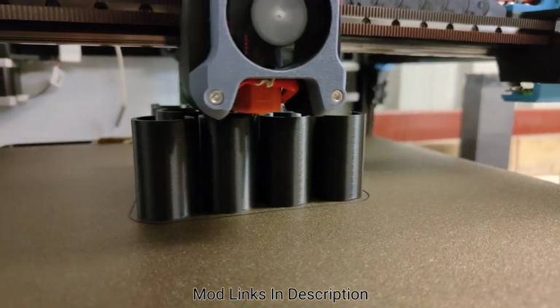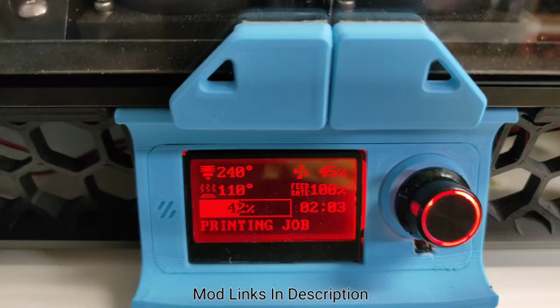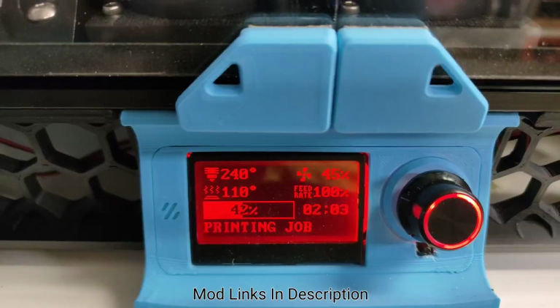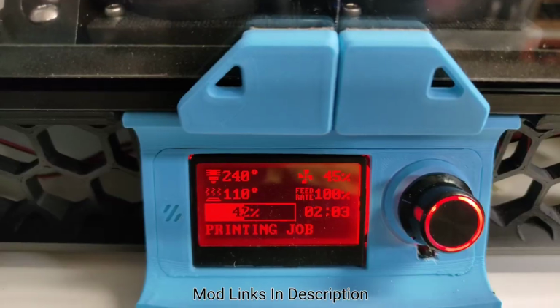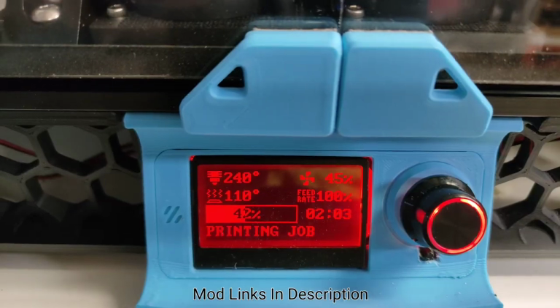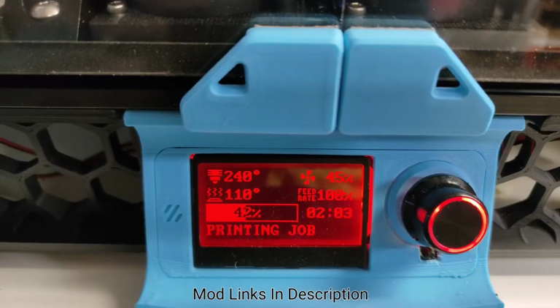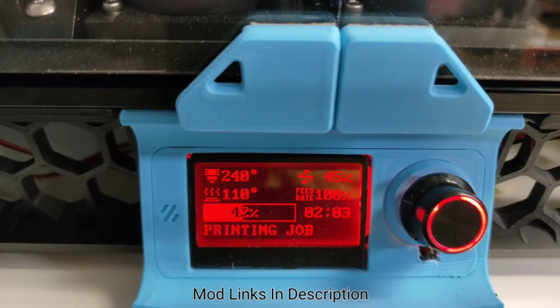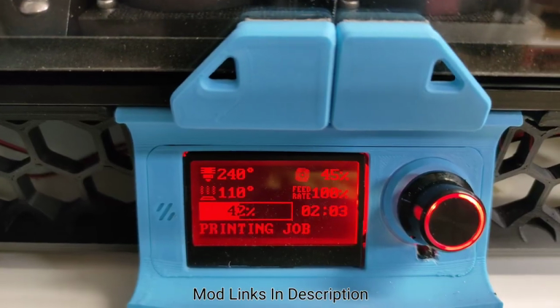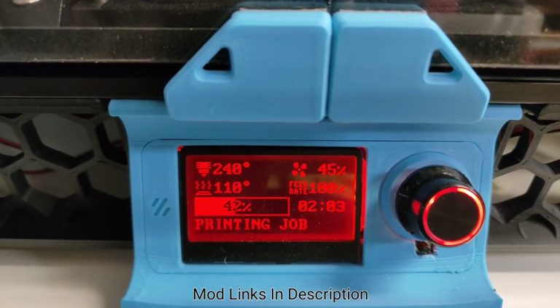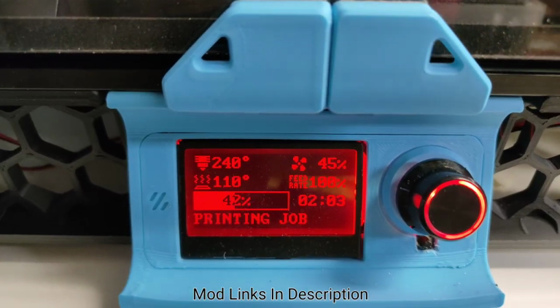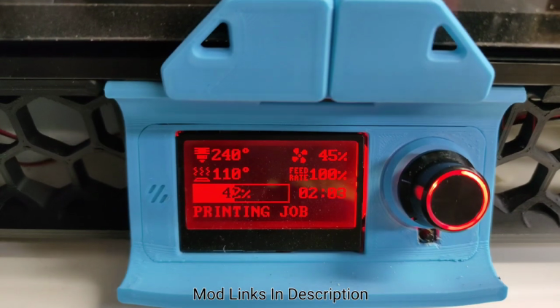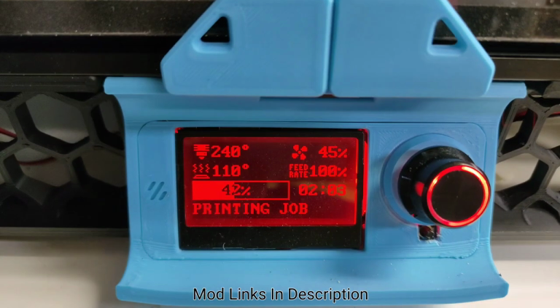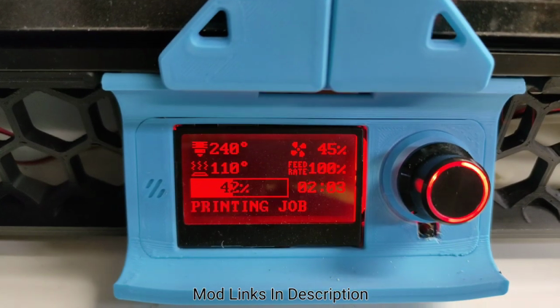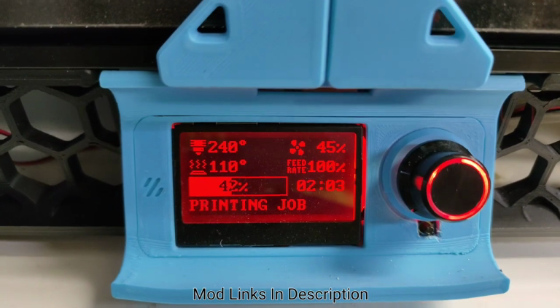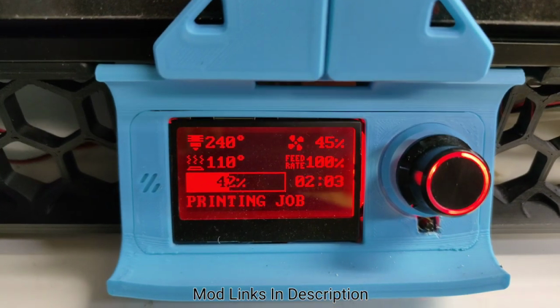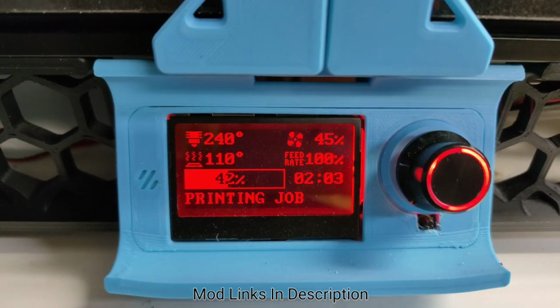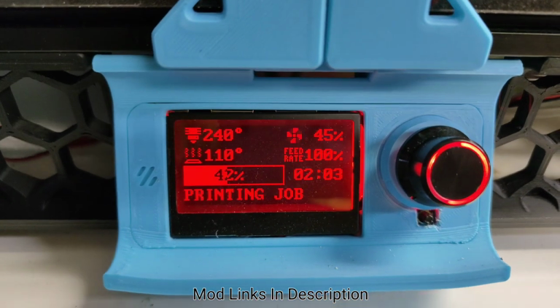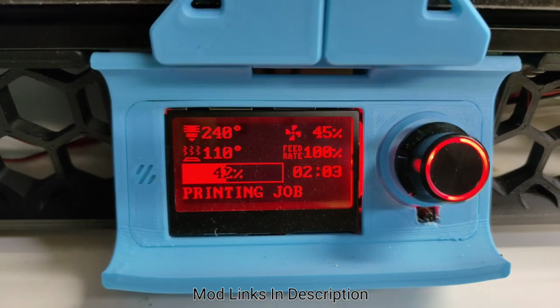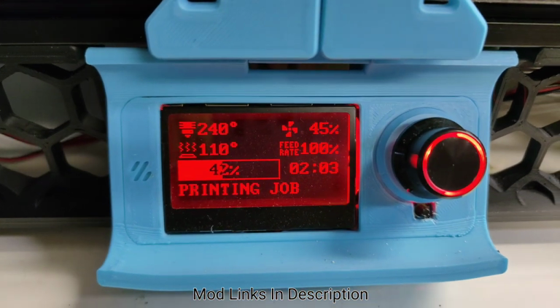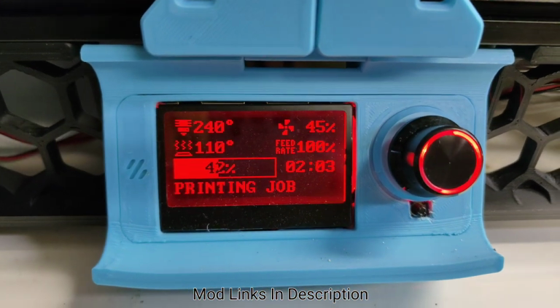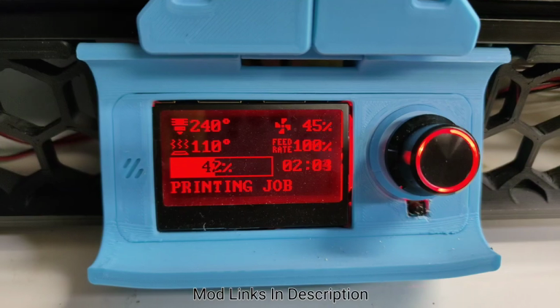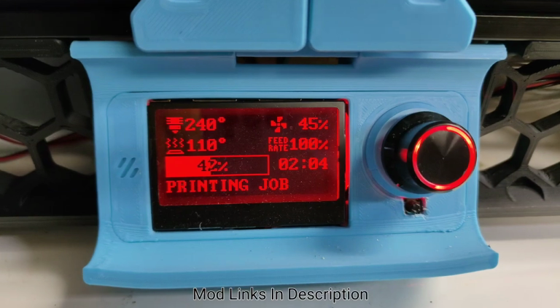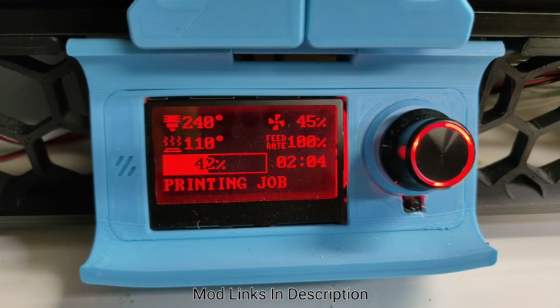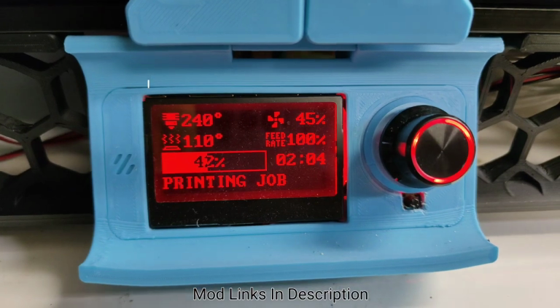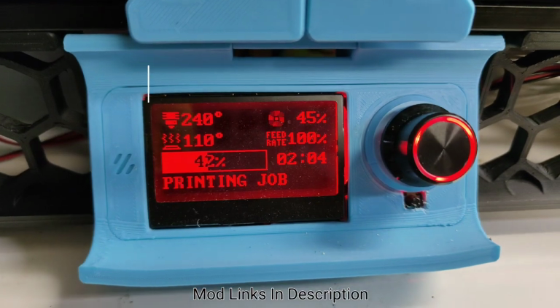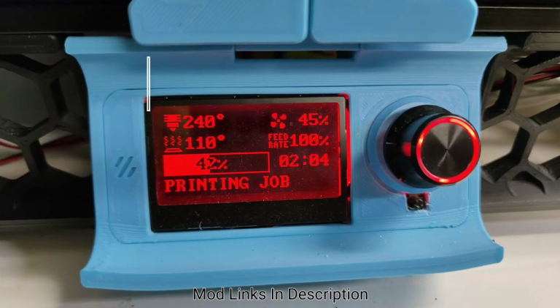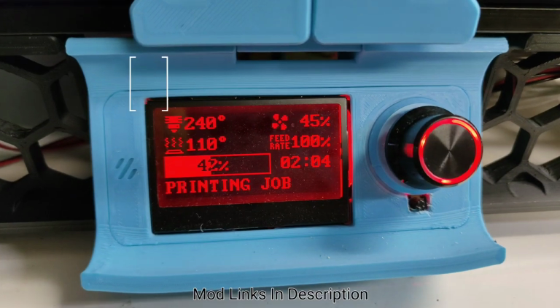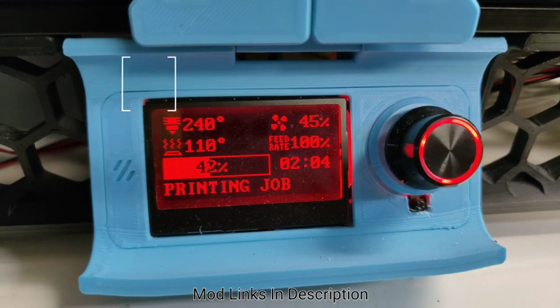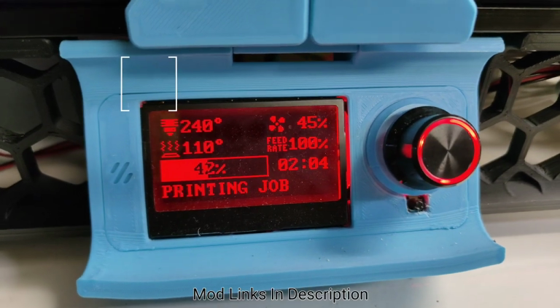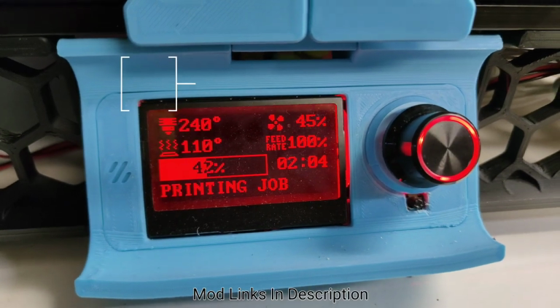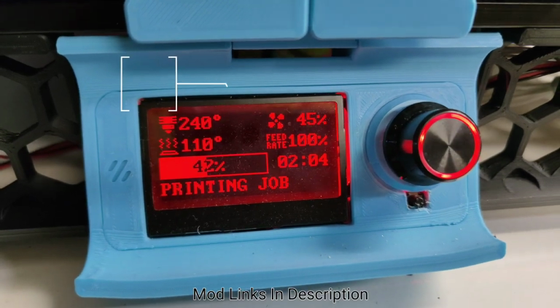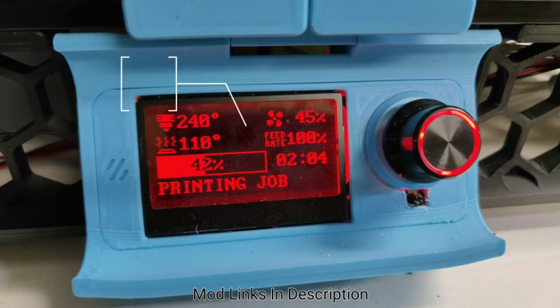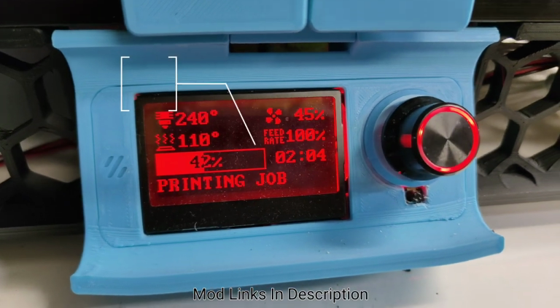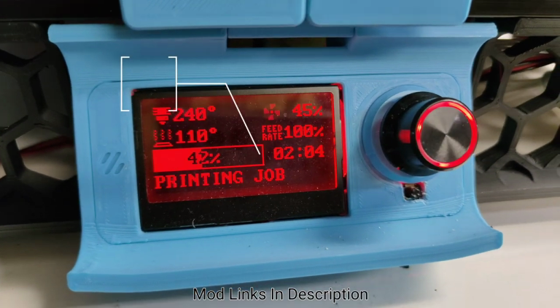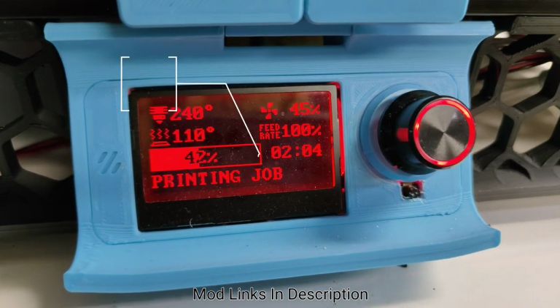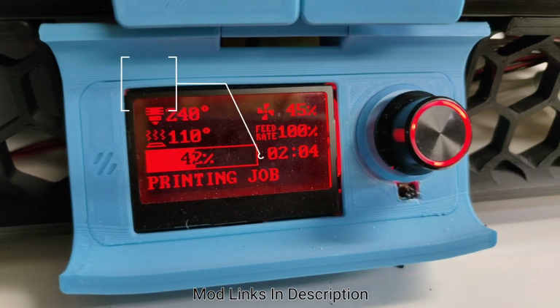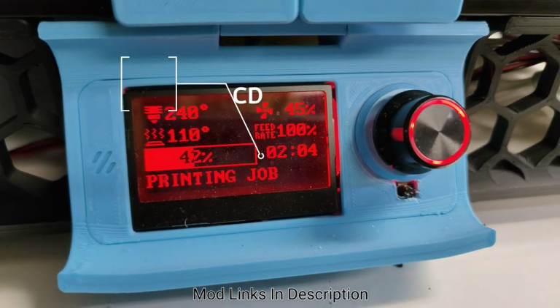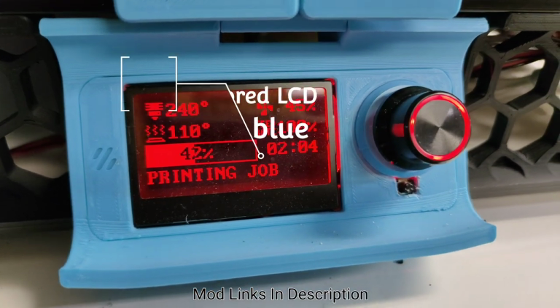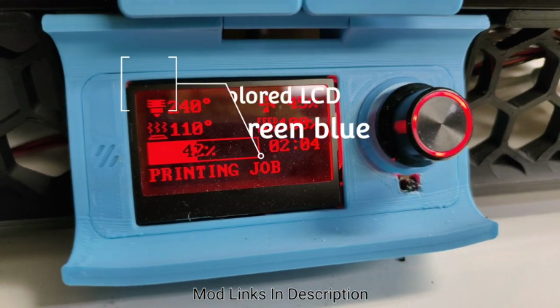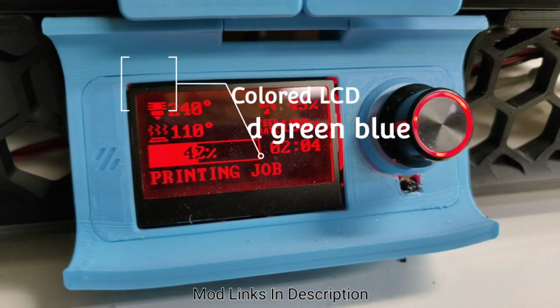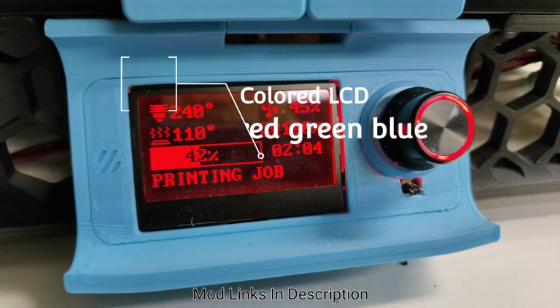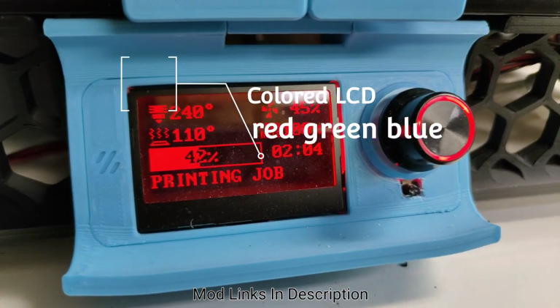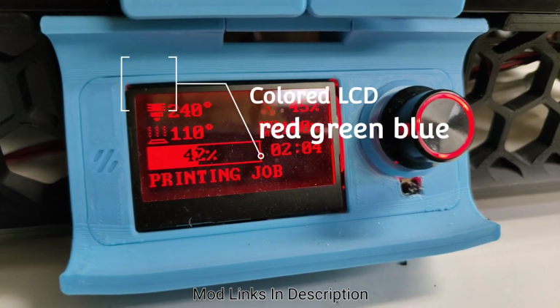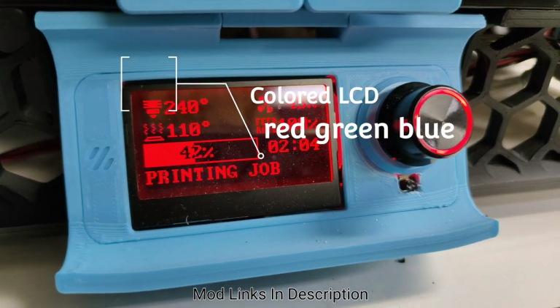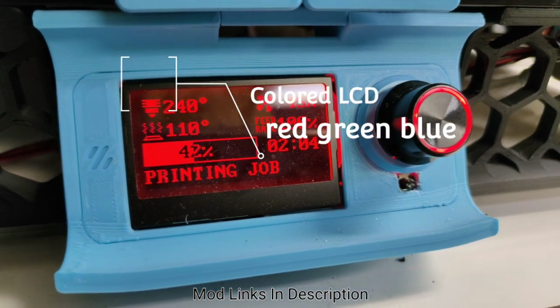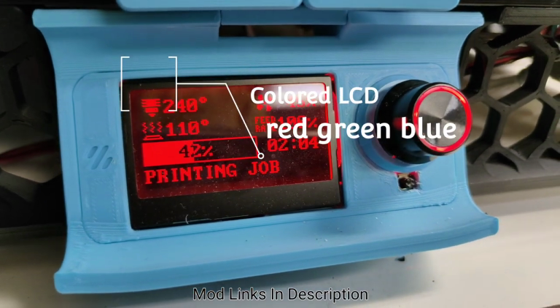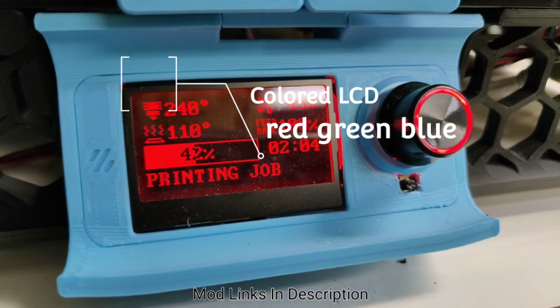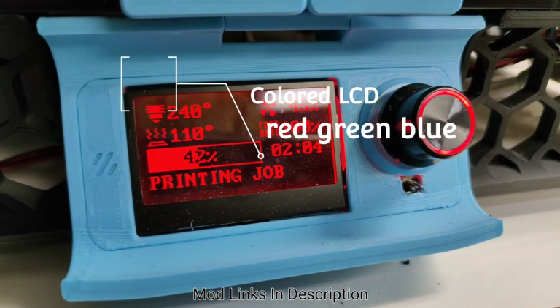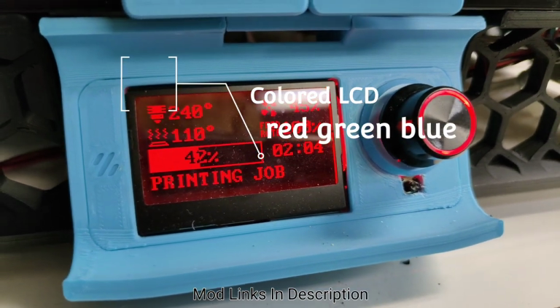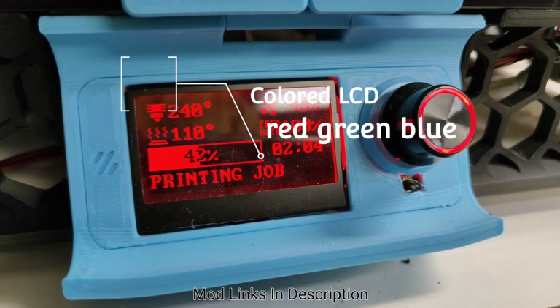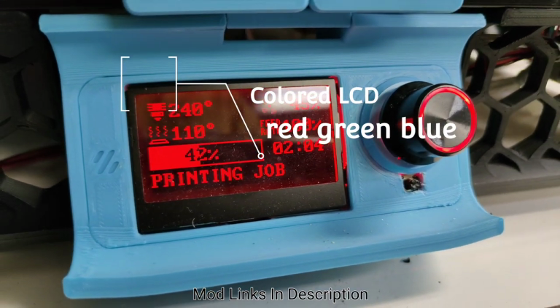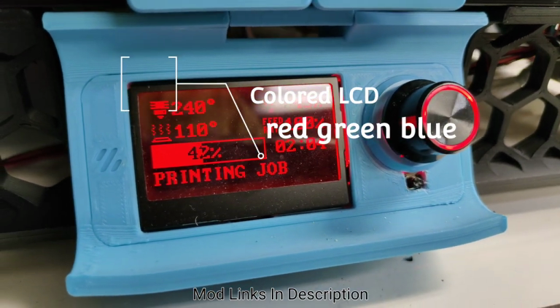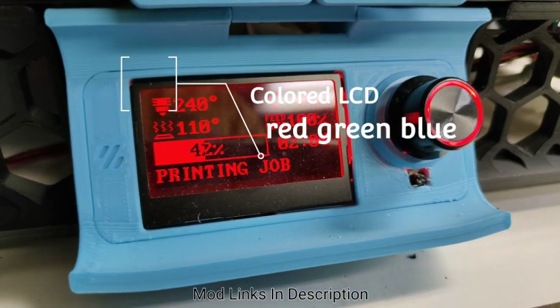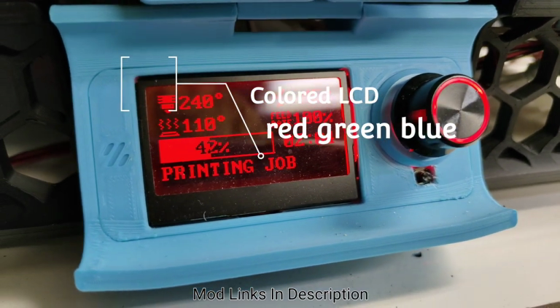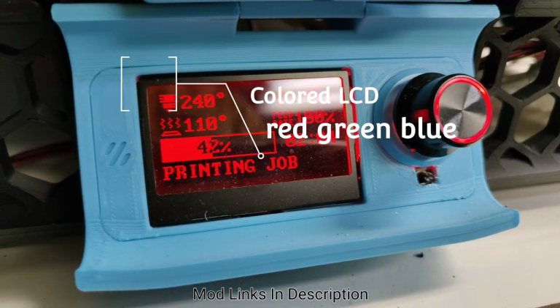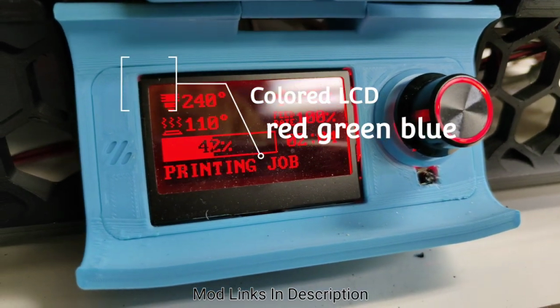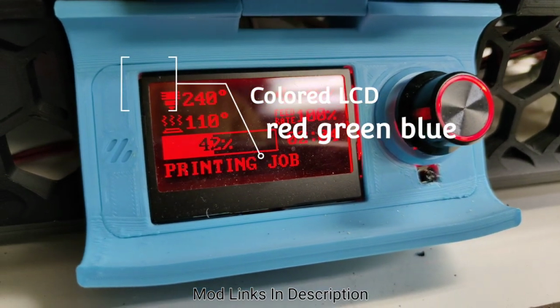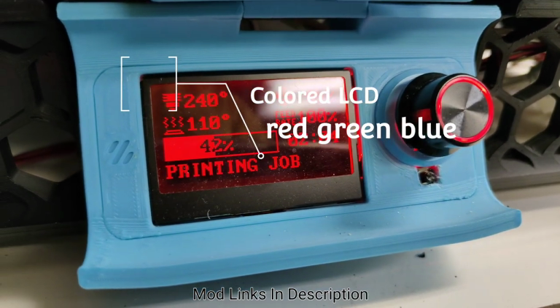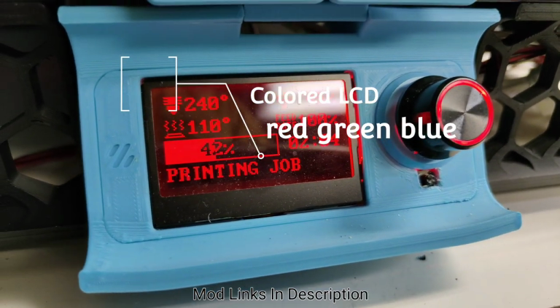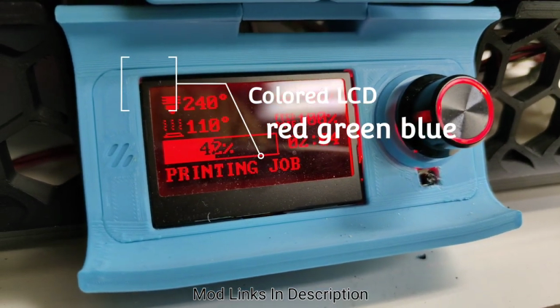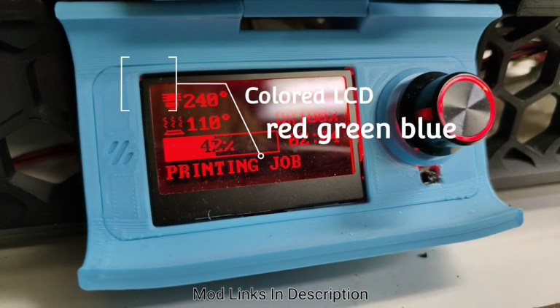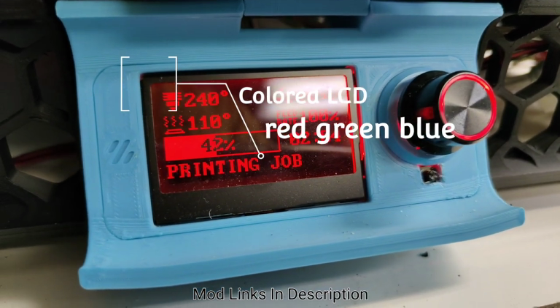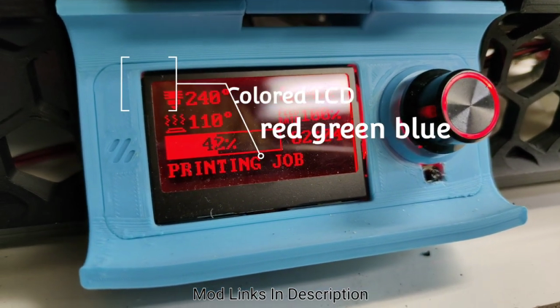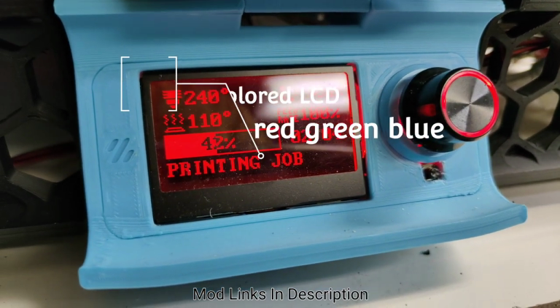The last mod is my LCD panel. When the machine boots up it's blue, when it finishes the job it's green, and when it's printing it's red.